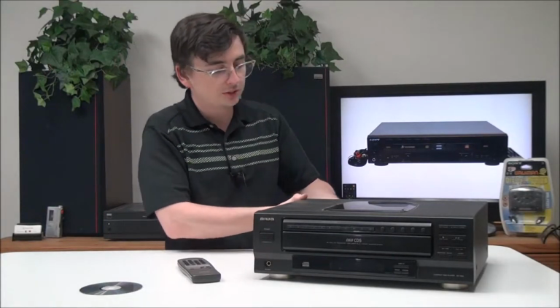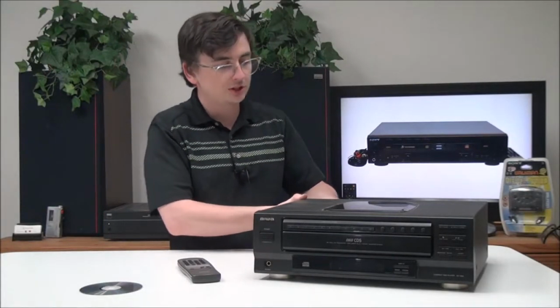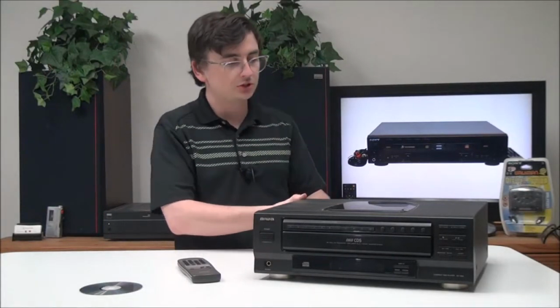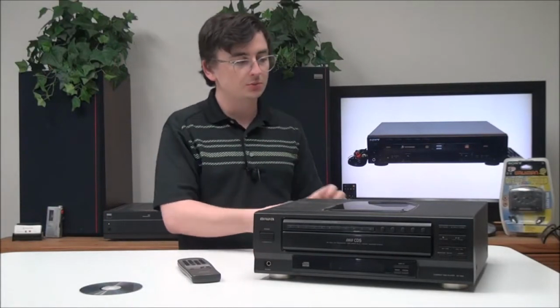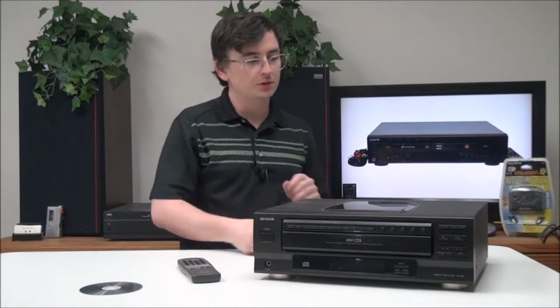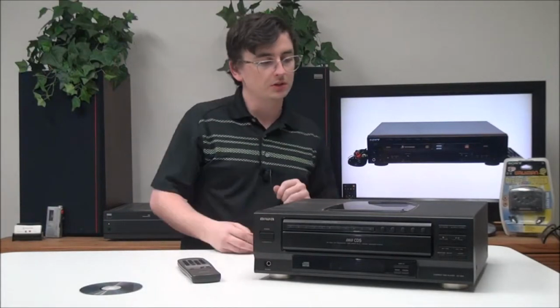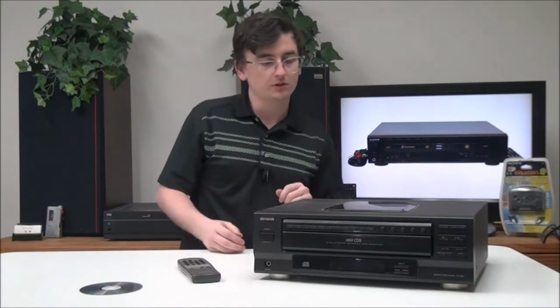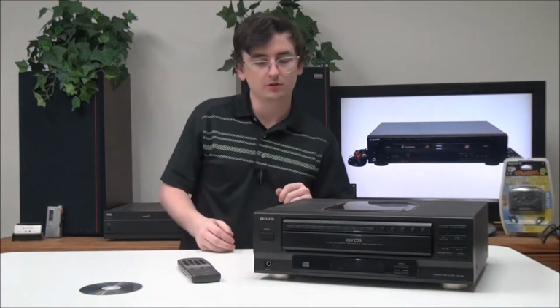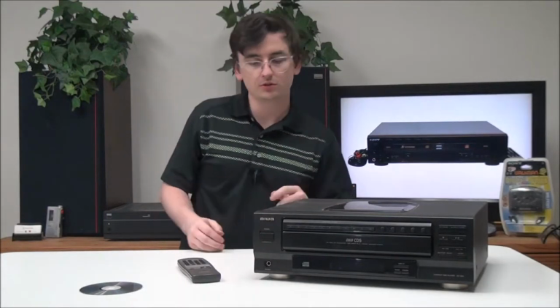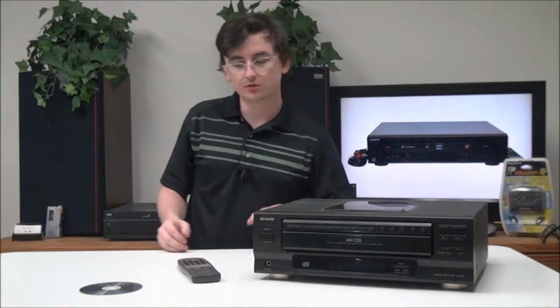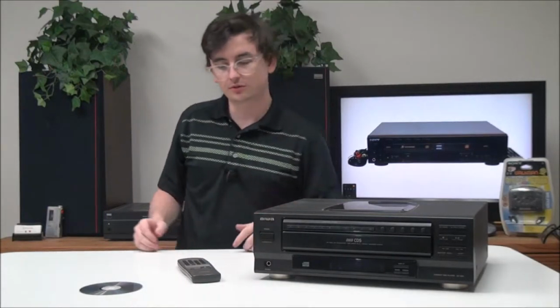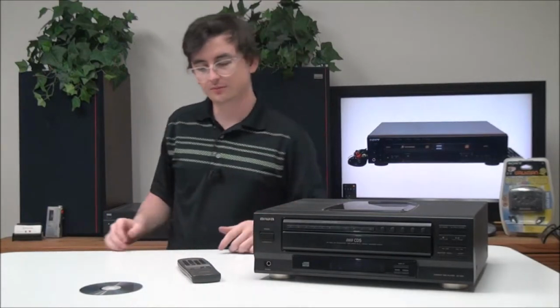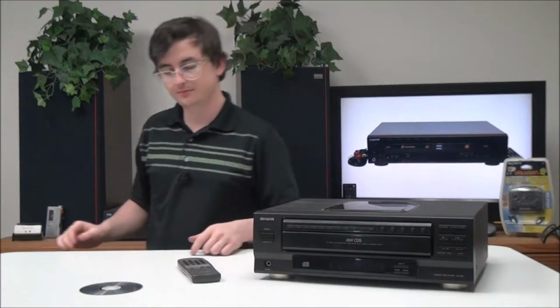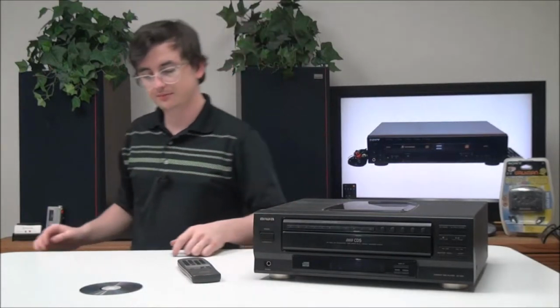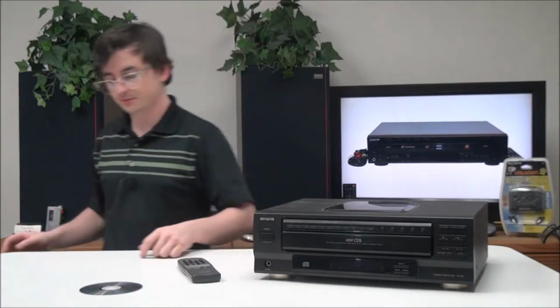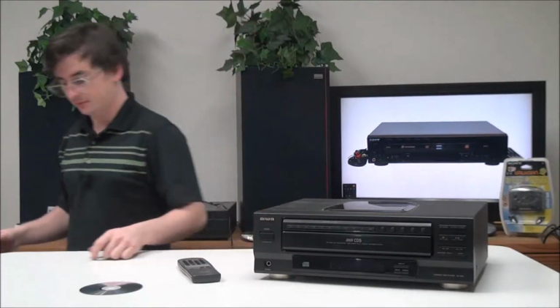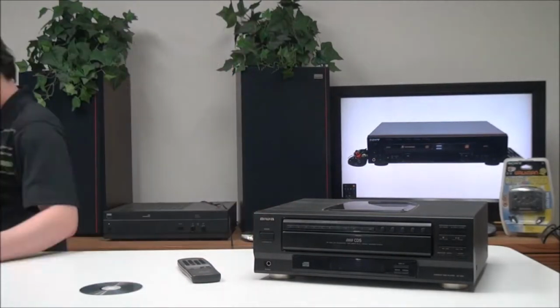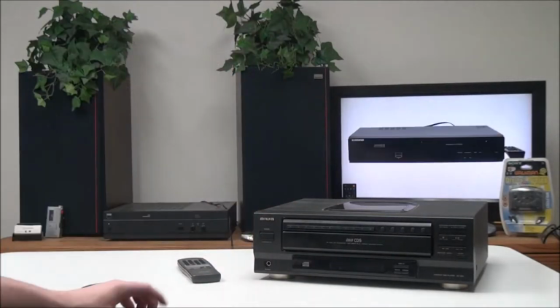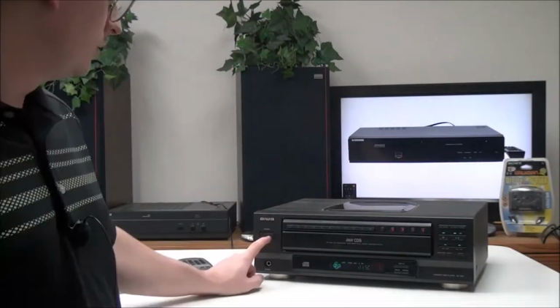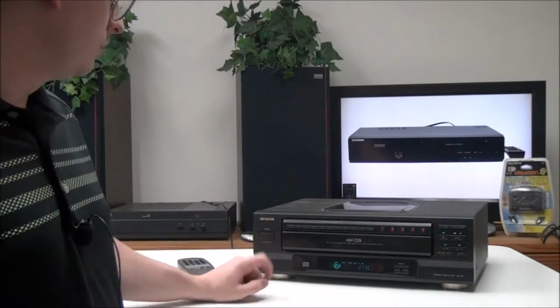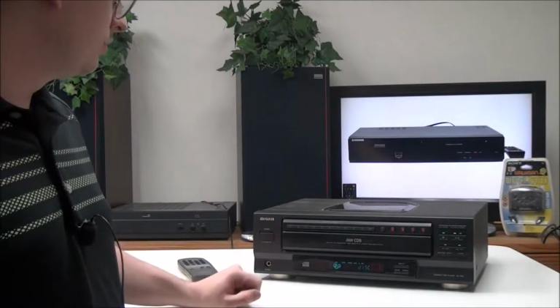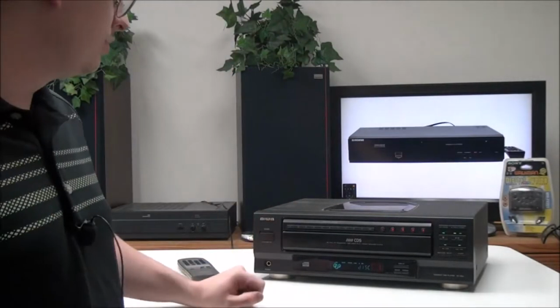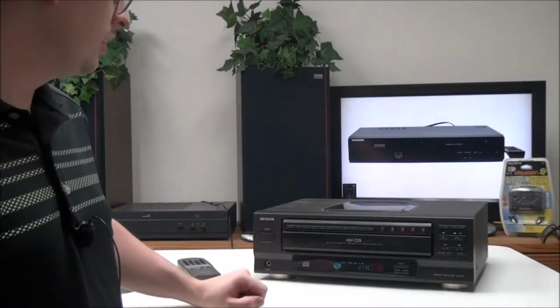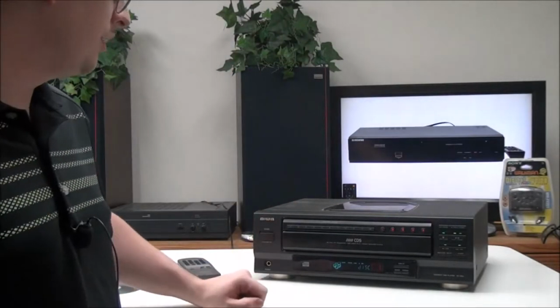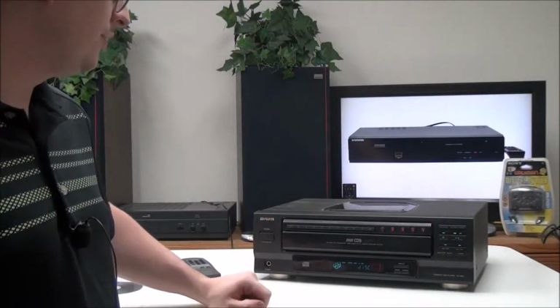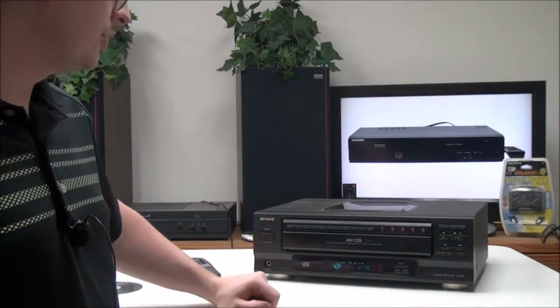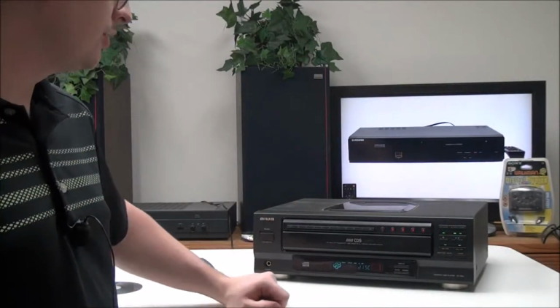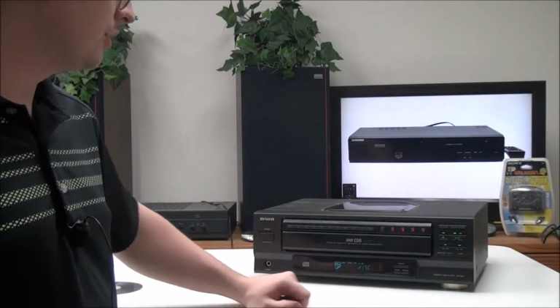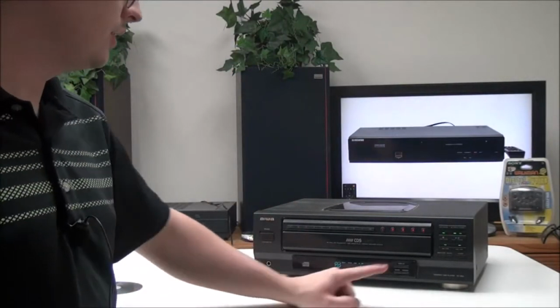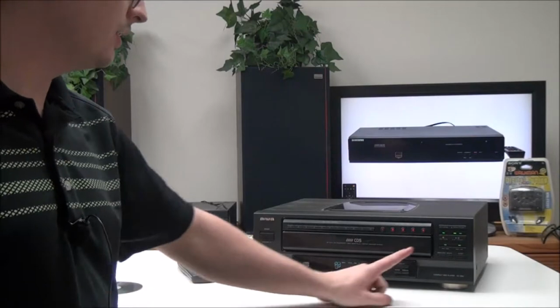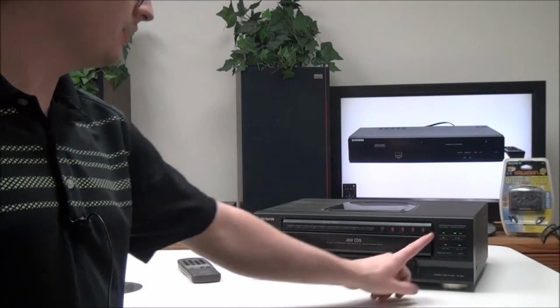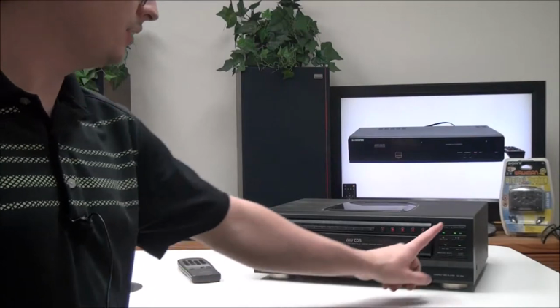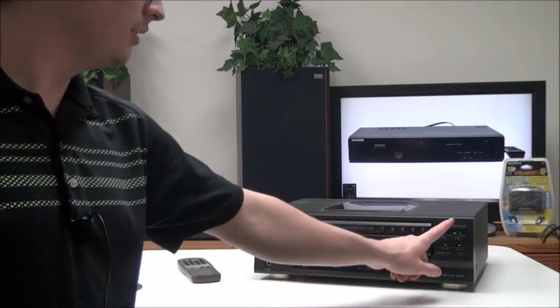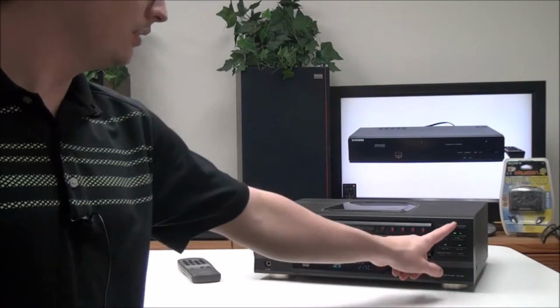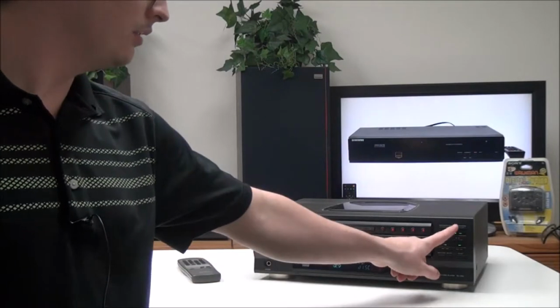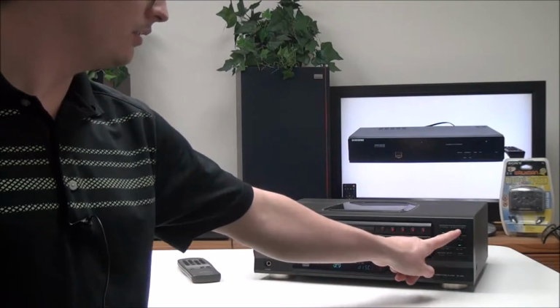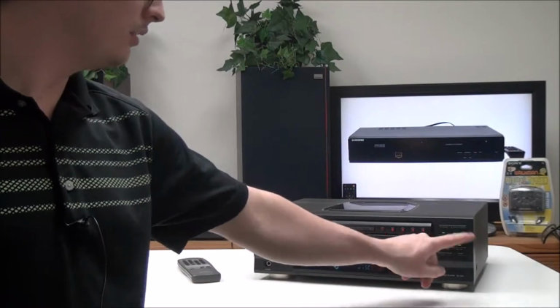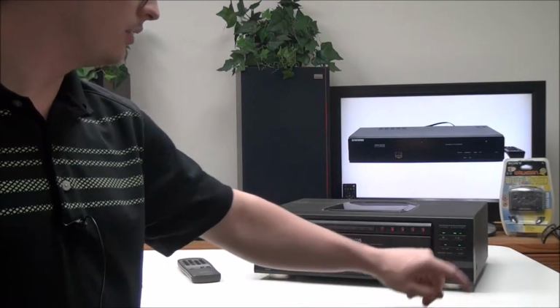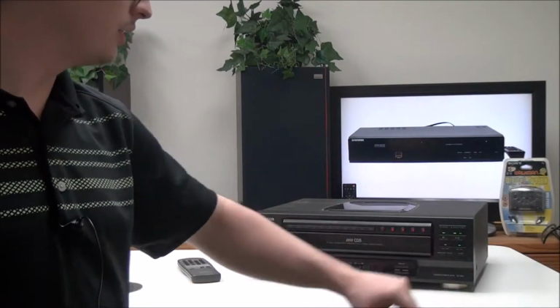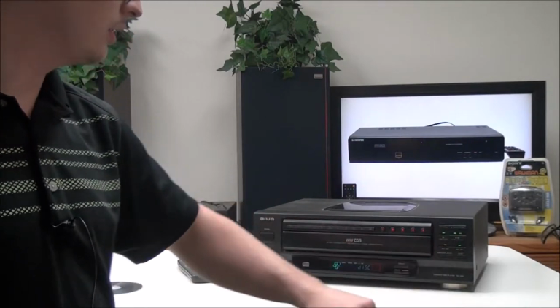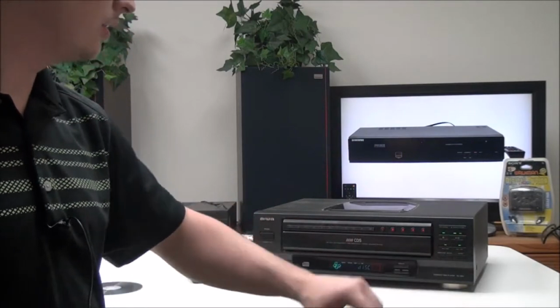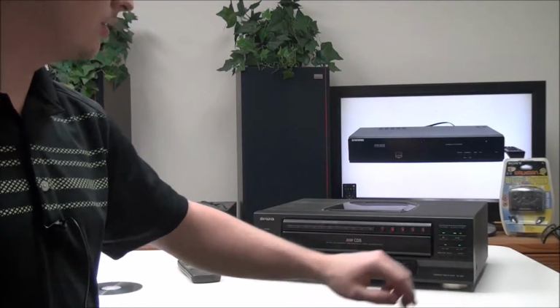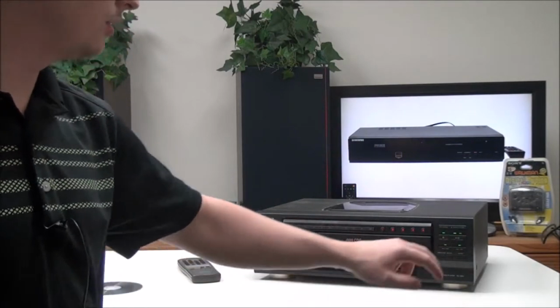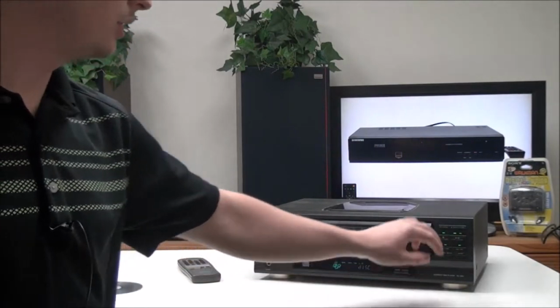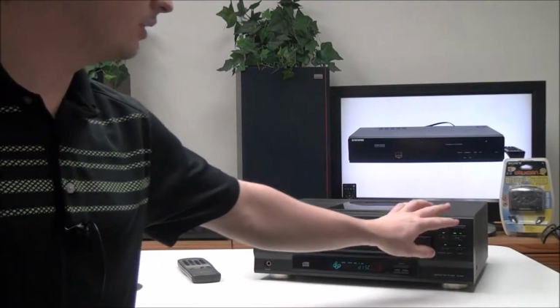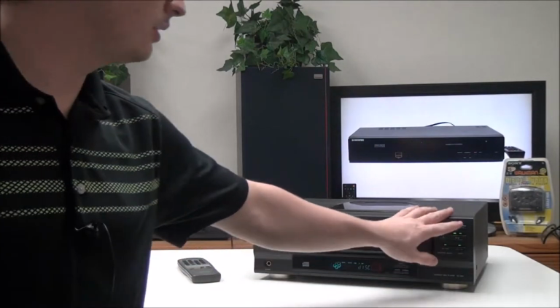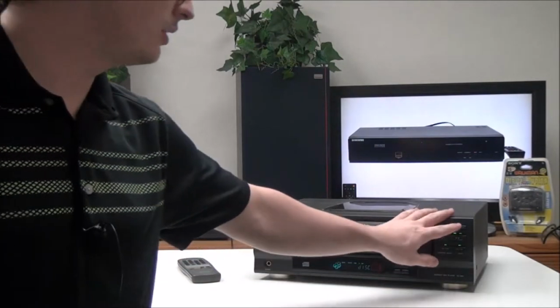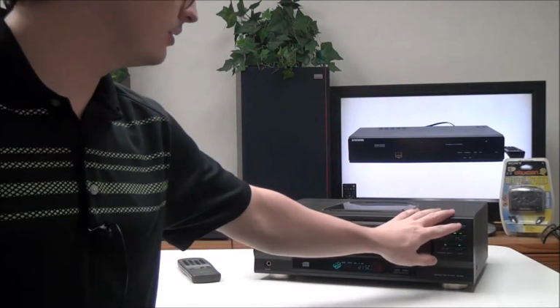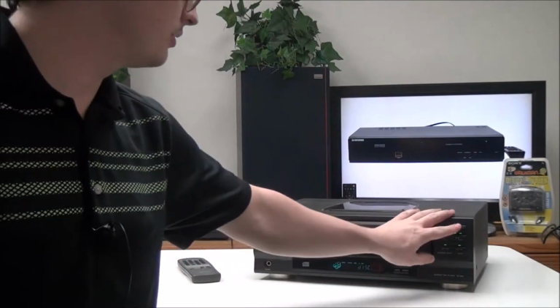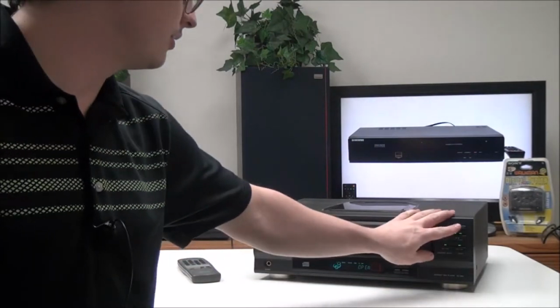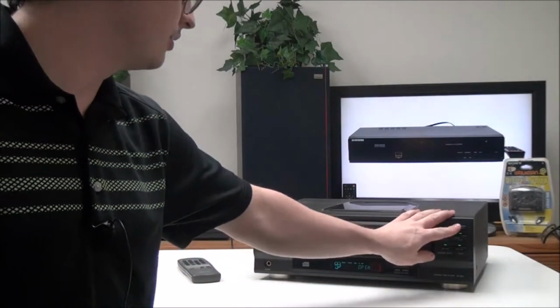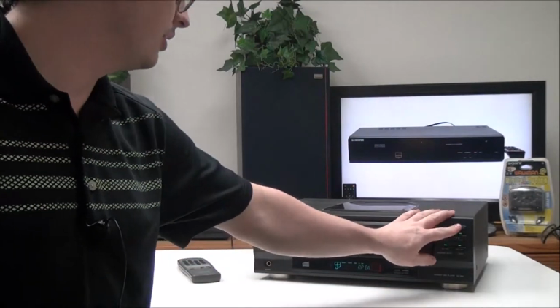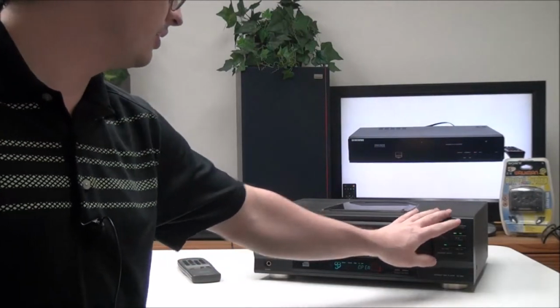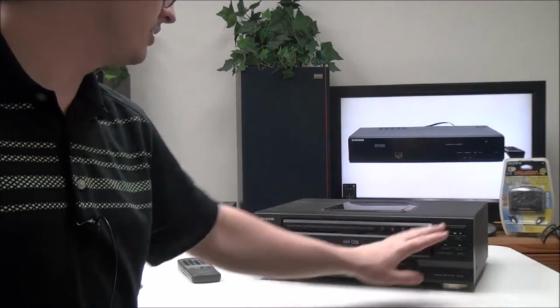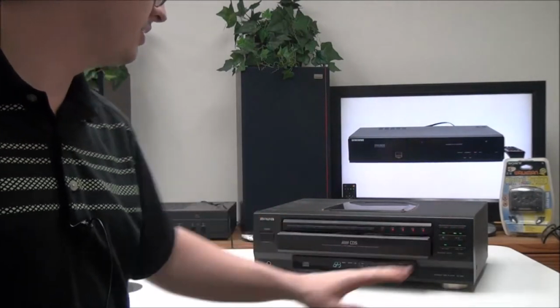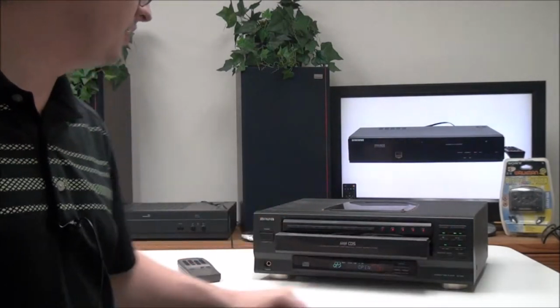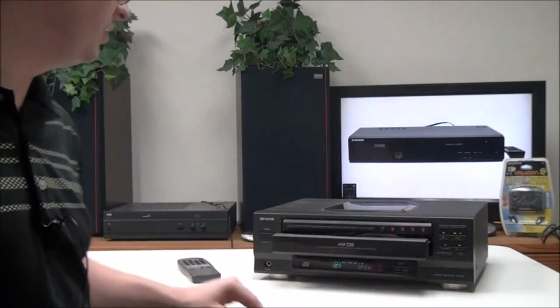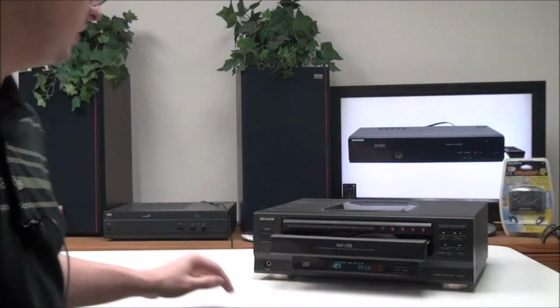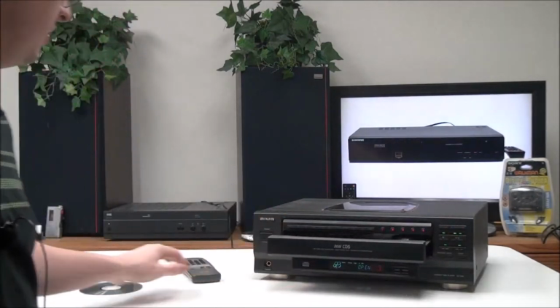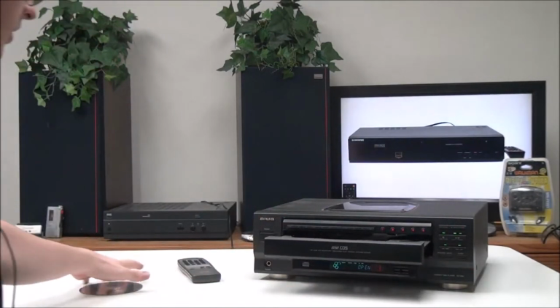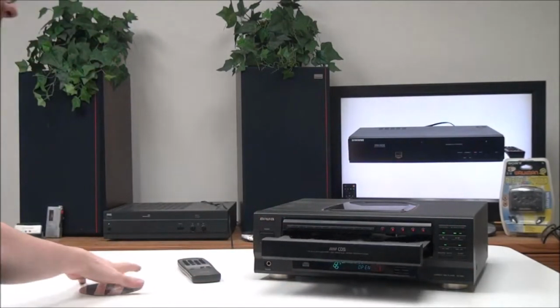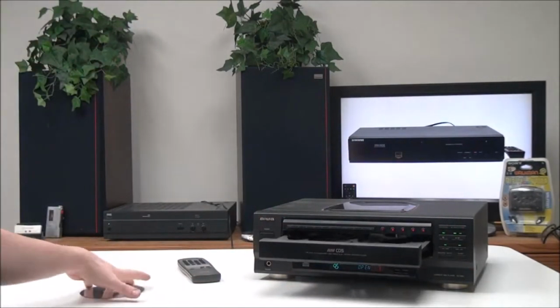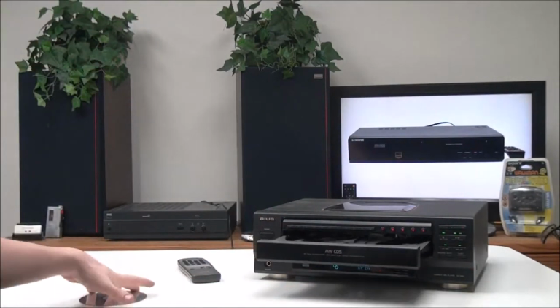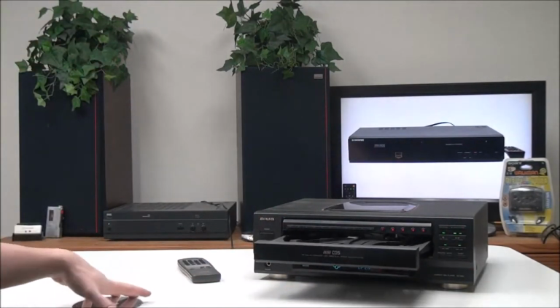All you have to do is match up the colors. Once you have it all connected, you can go ahead and insert a CD and begin playback.